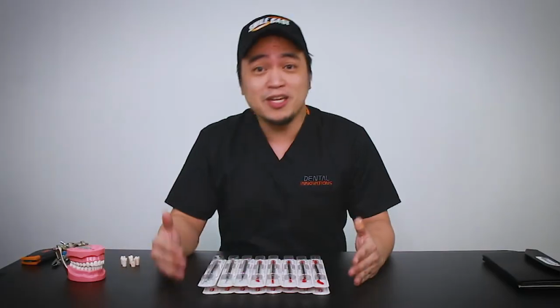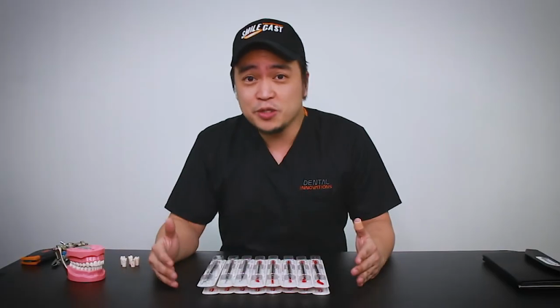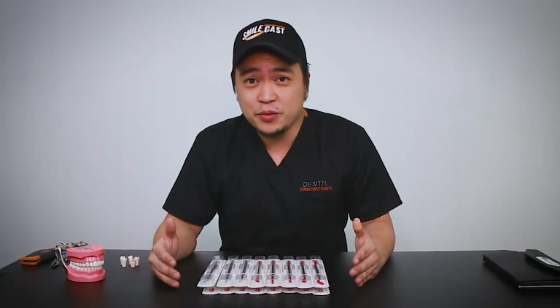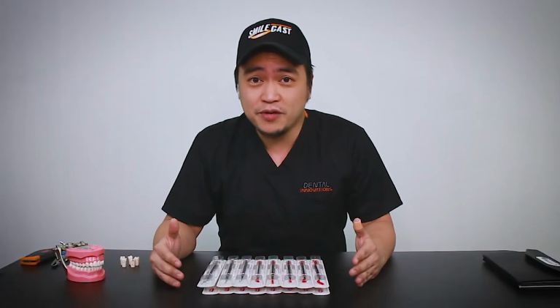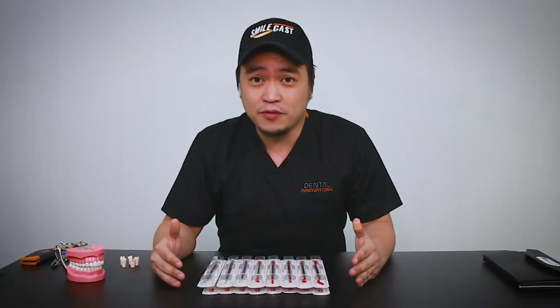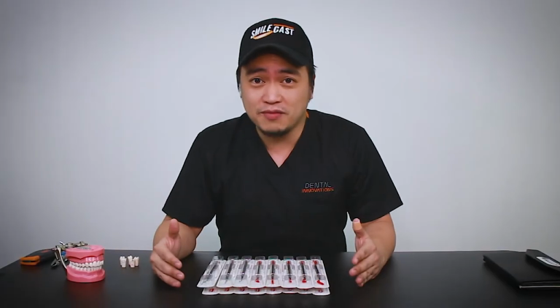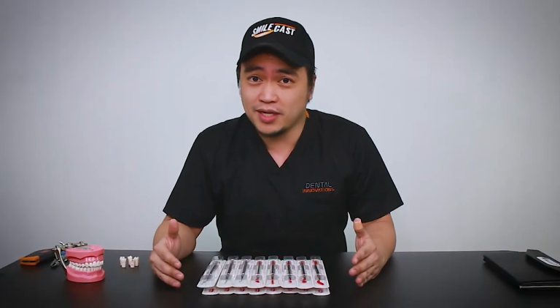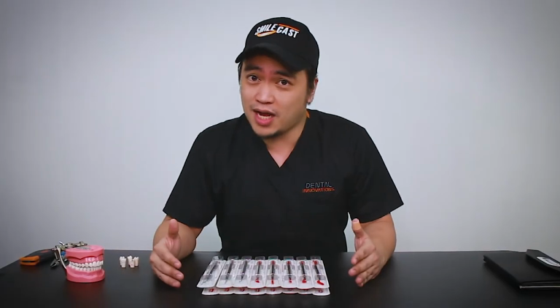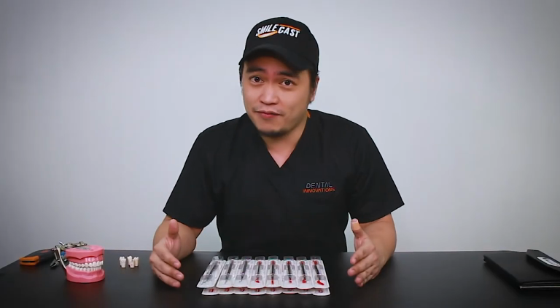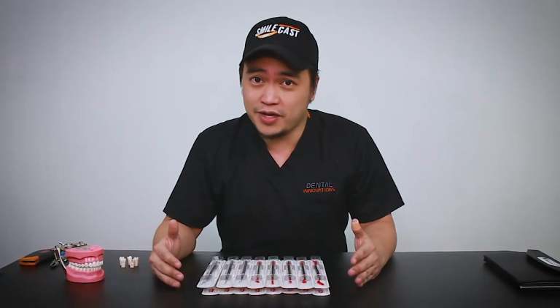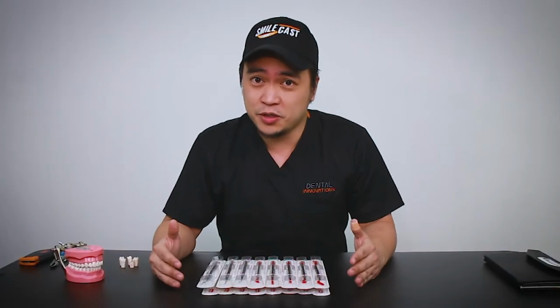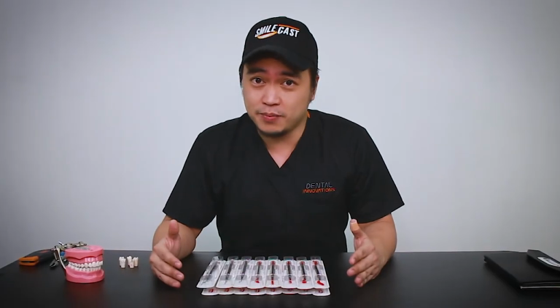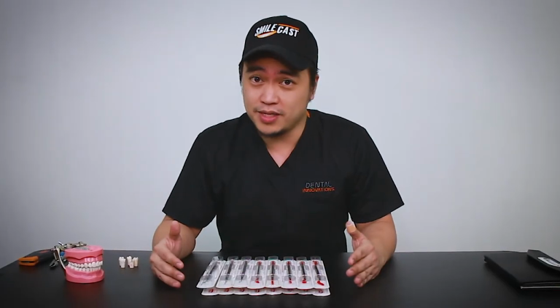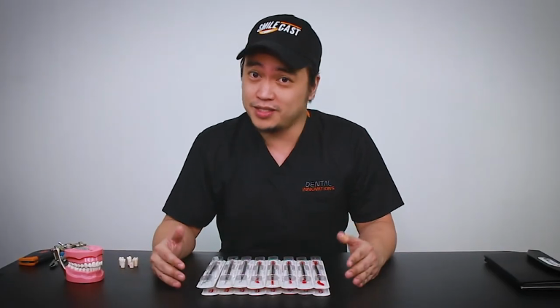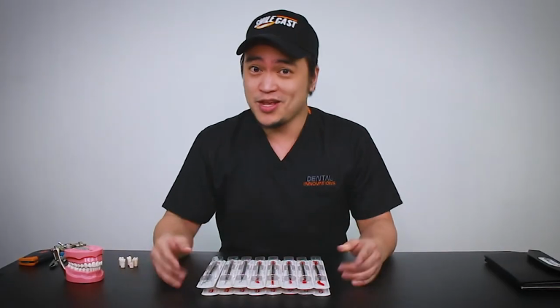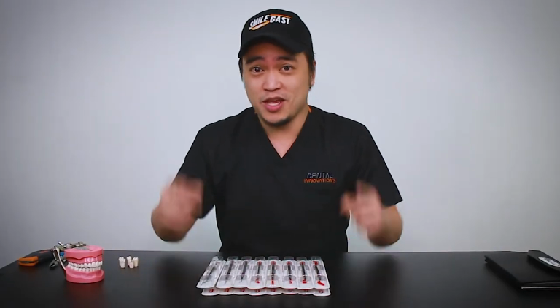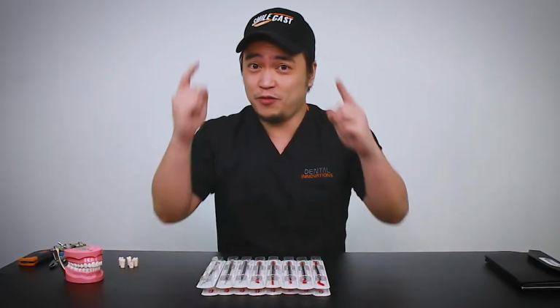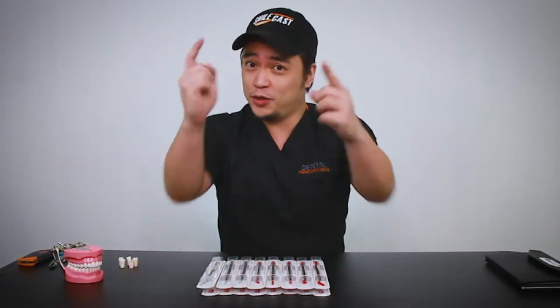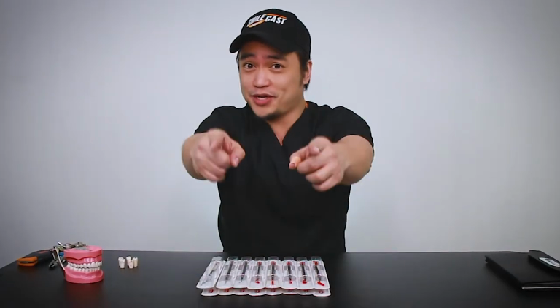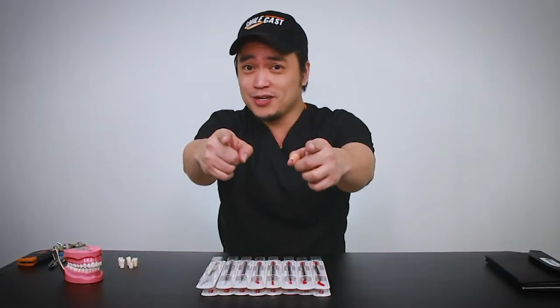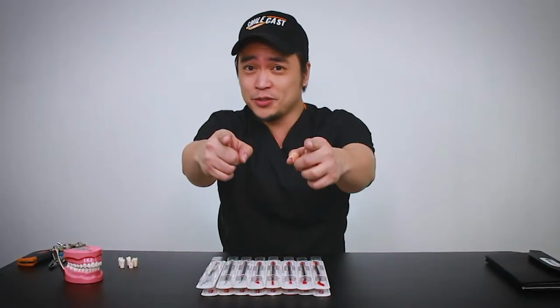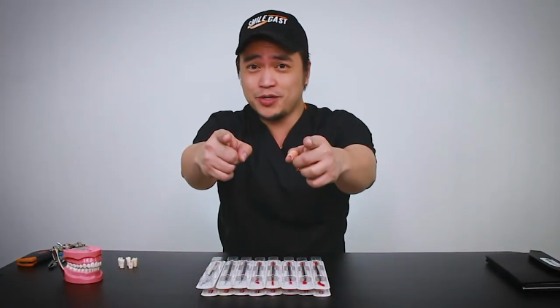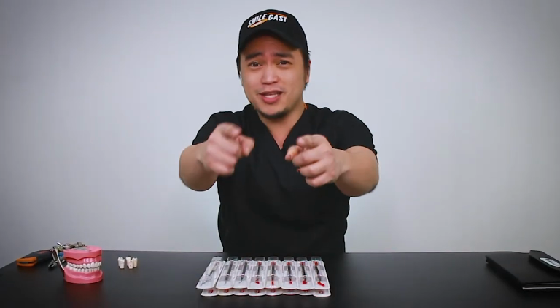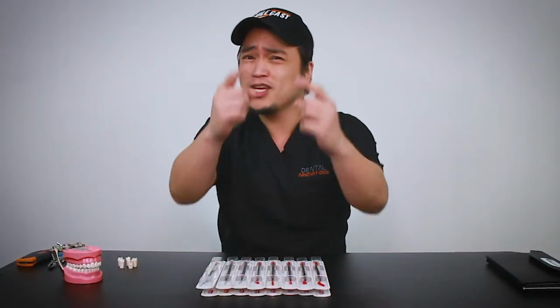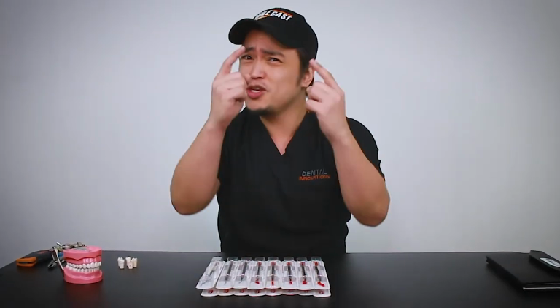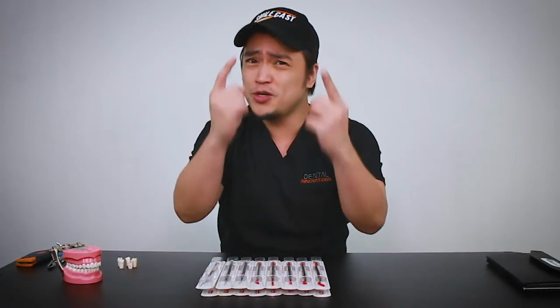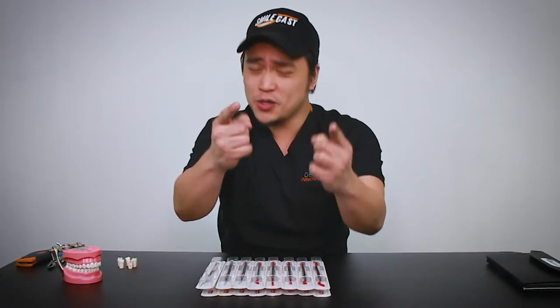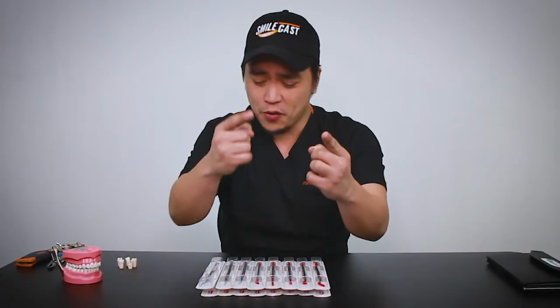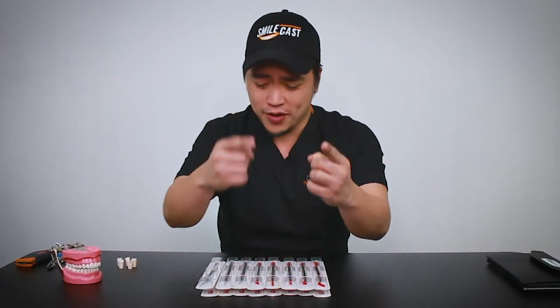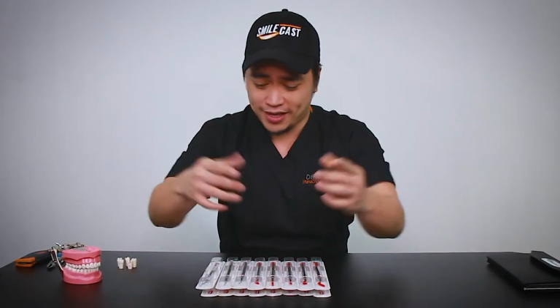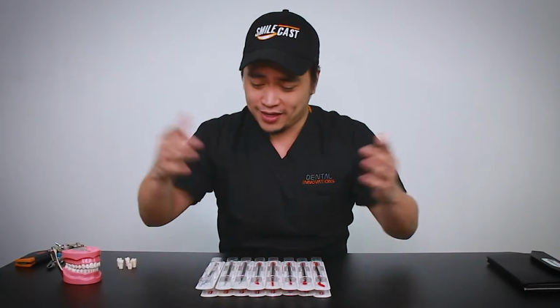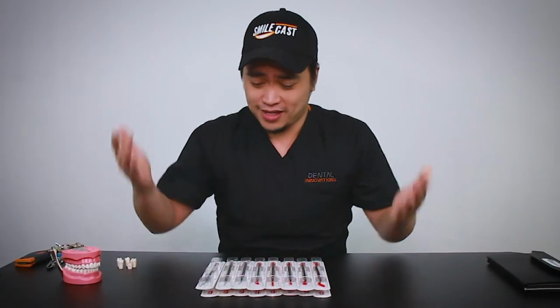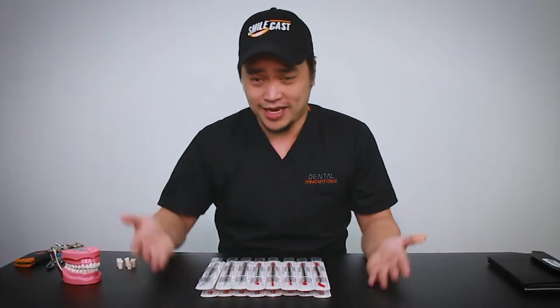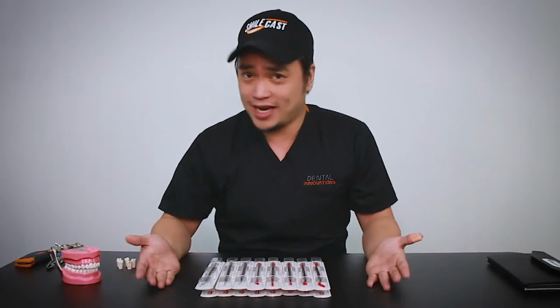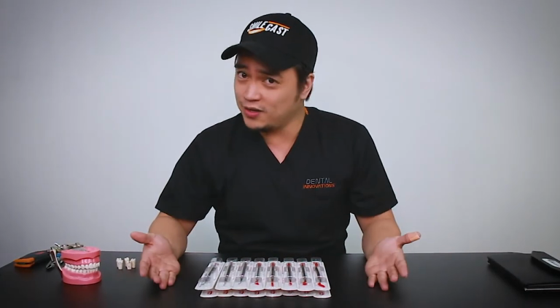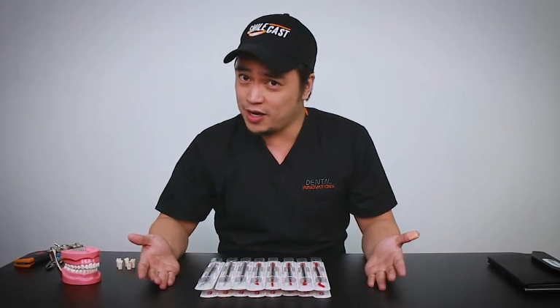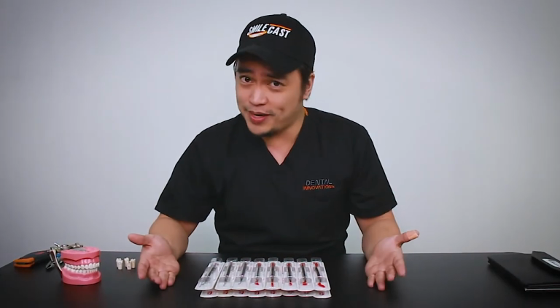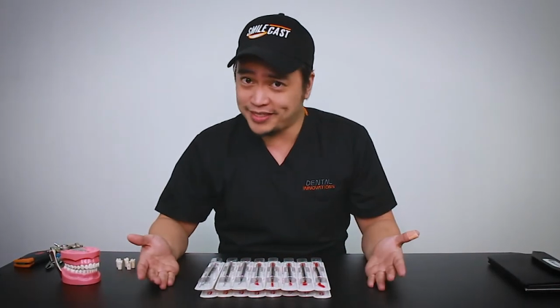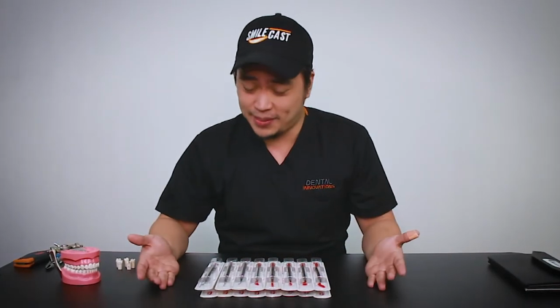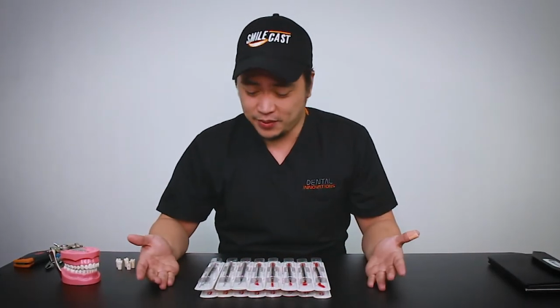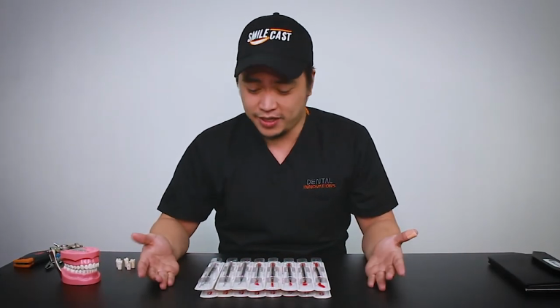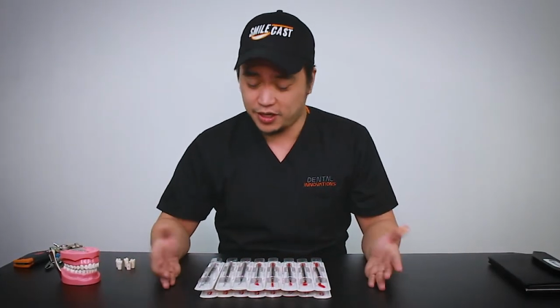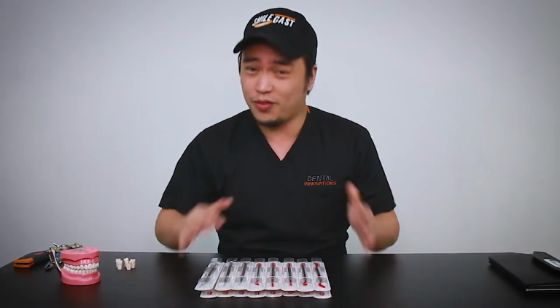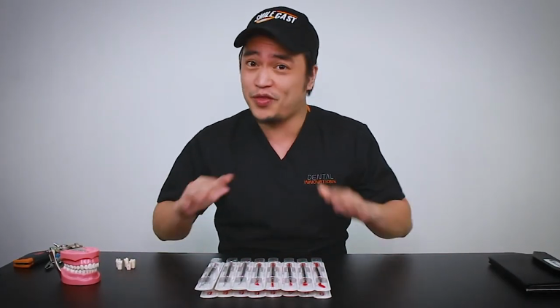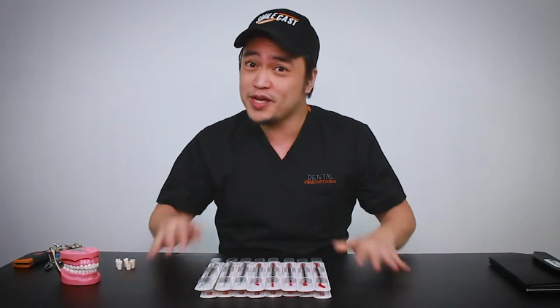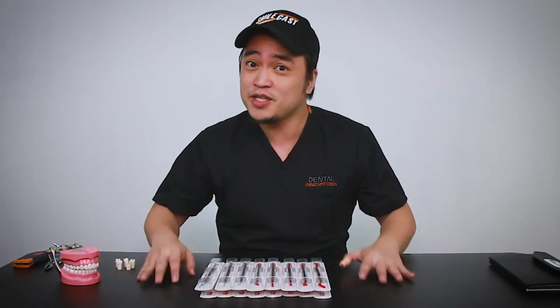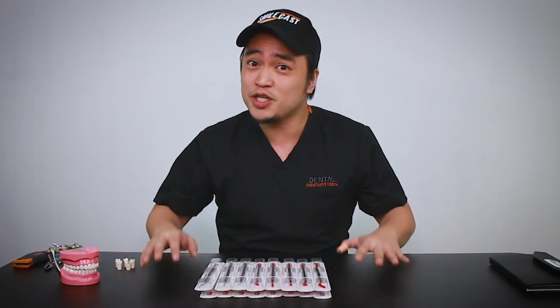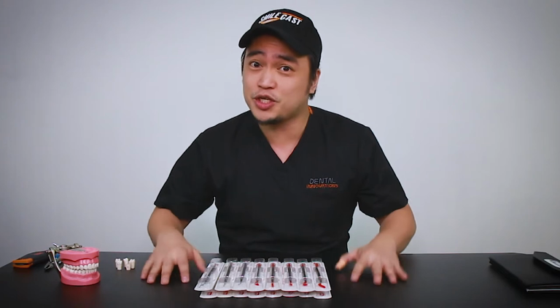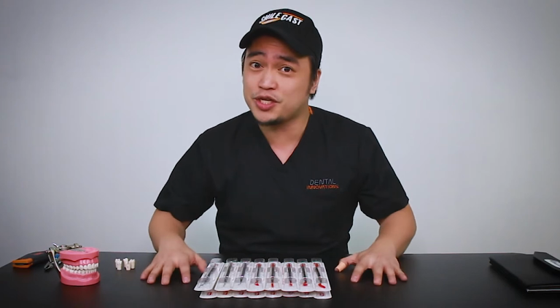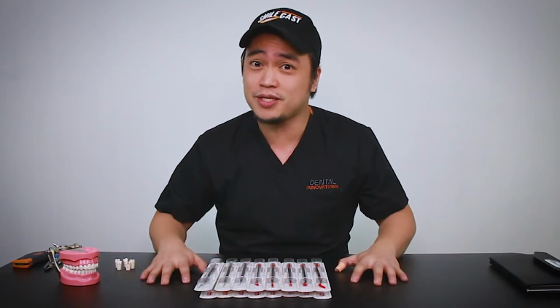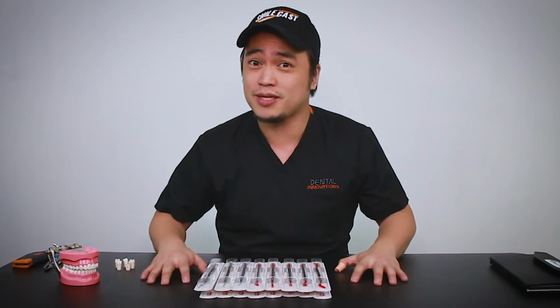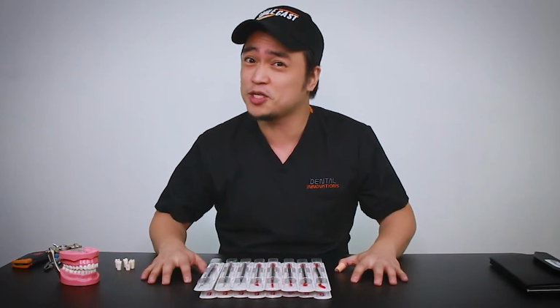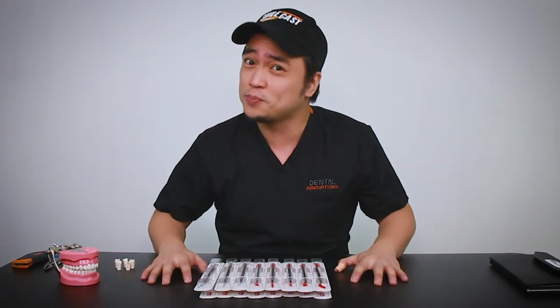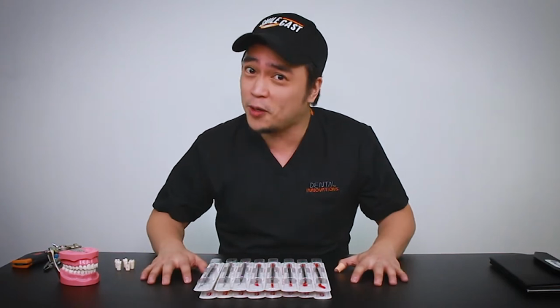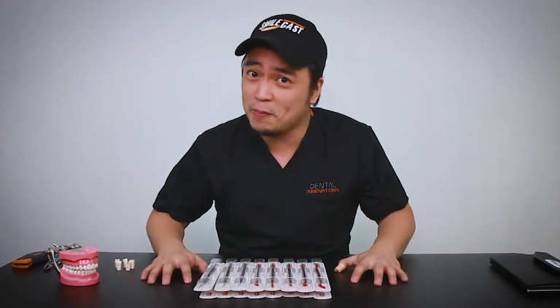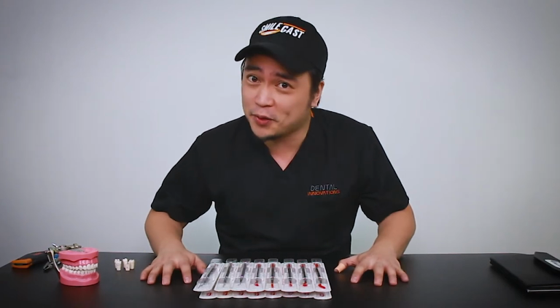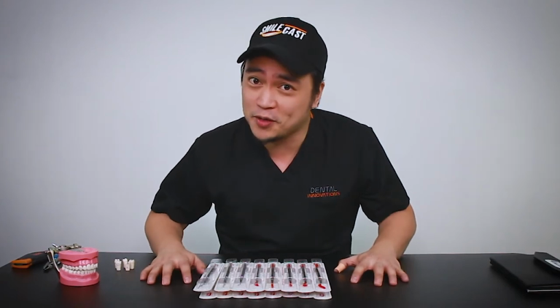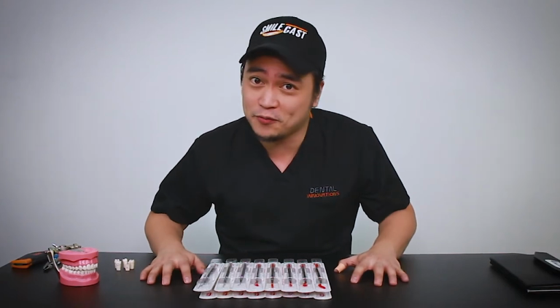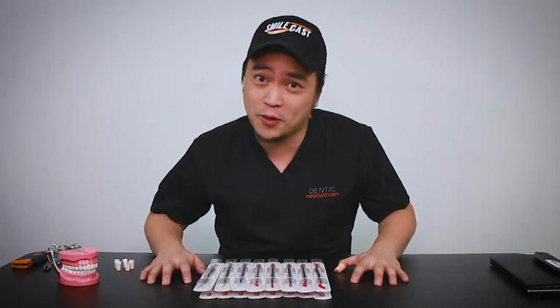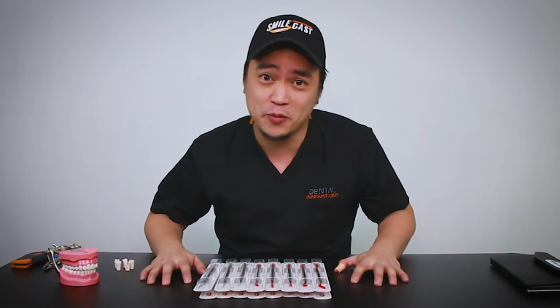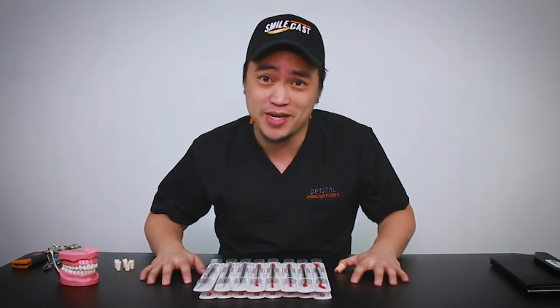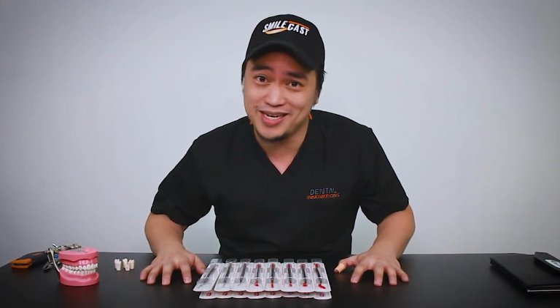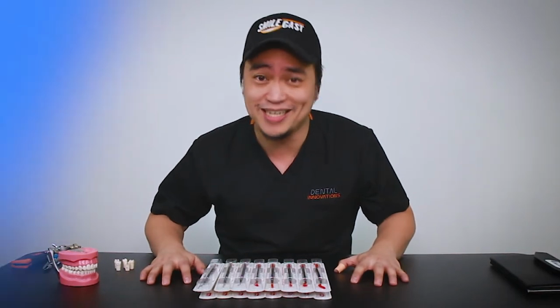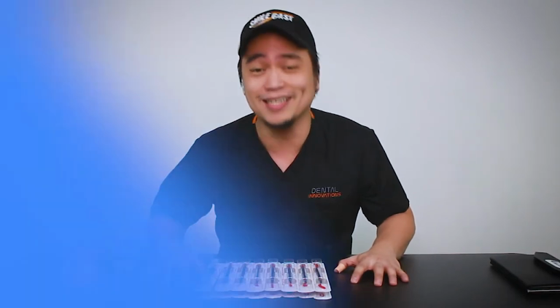Dentistry involves a lot of instruments. If you're a dental student, you know that. Take a look at my table here — this is just a small part of what we need.